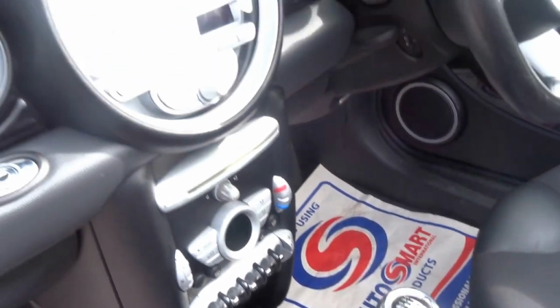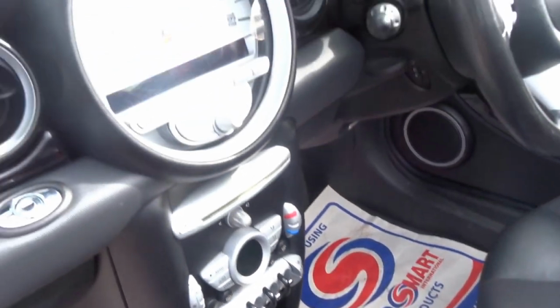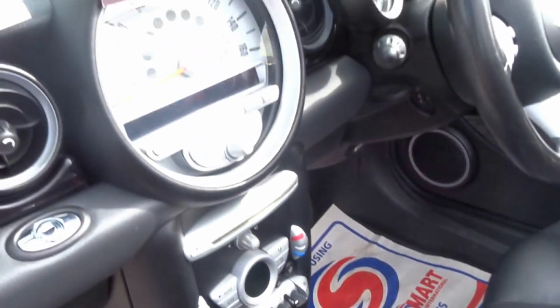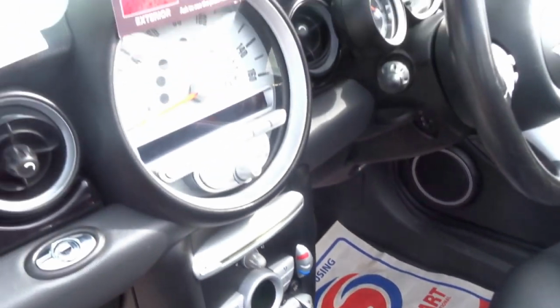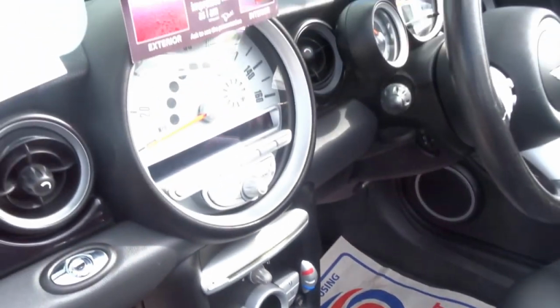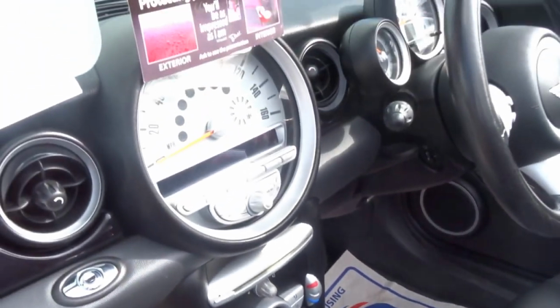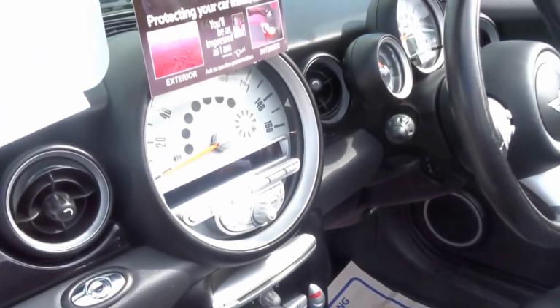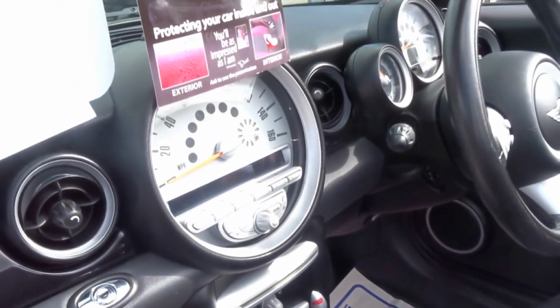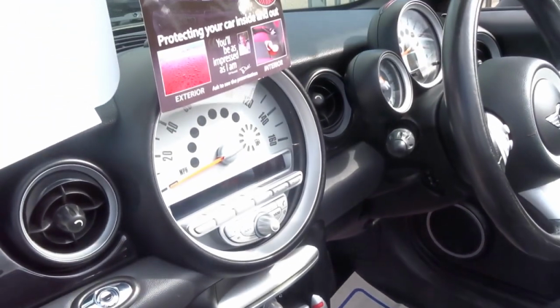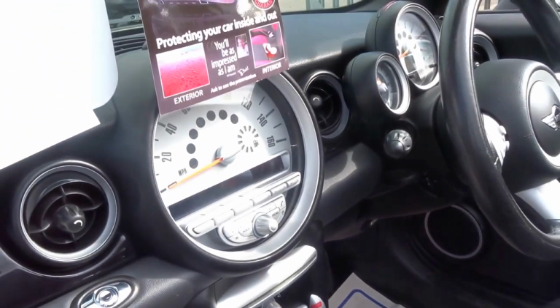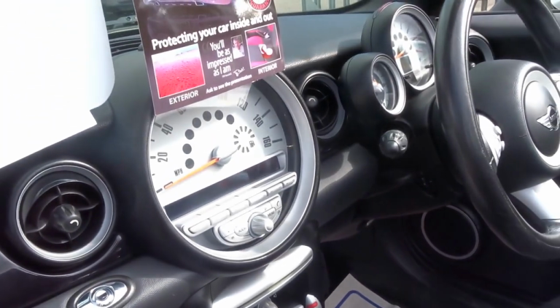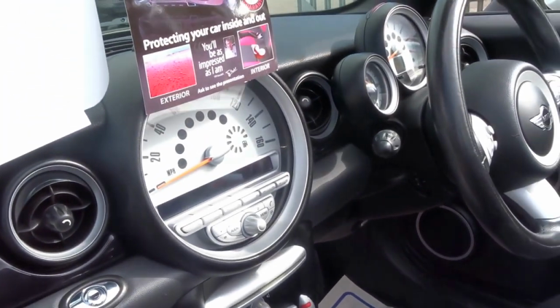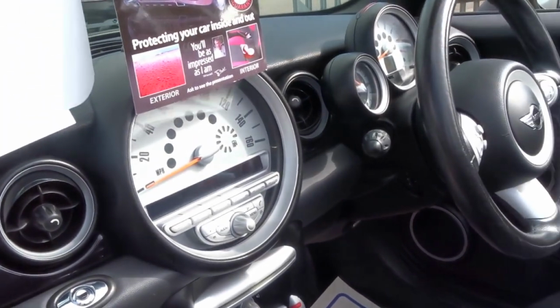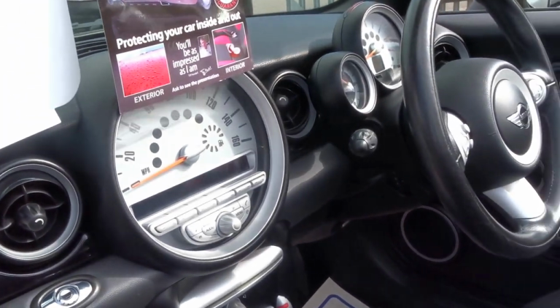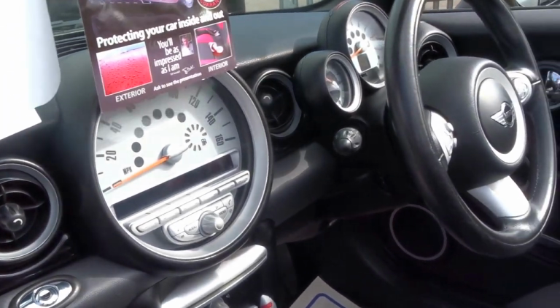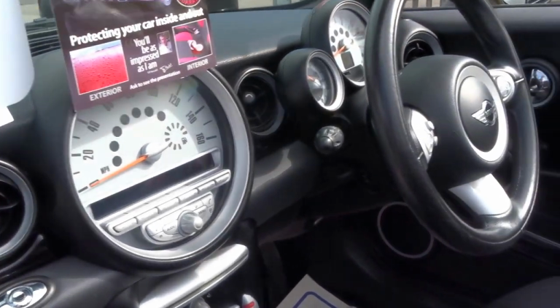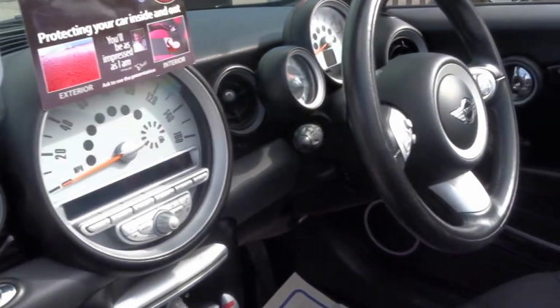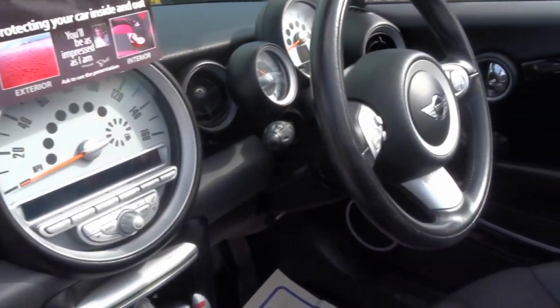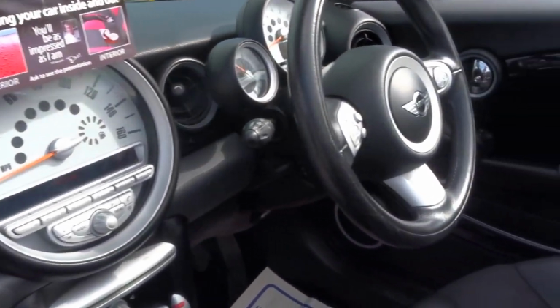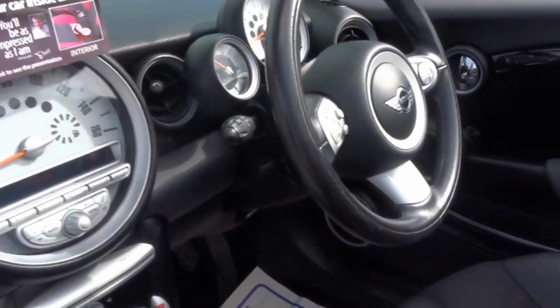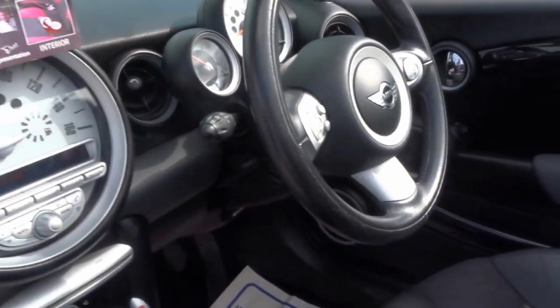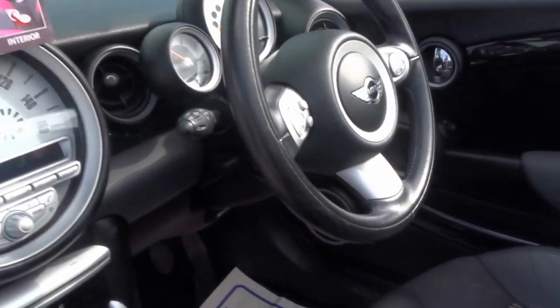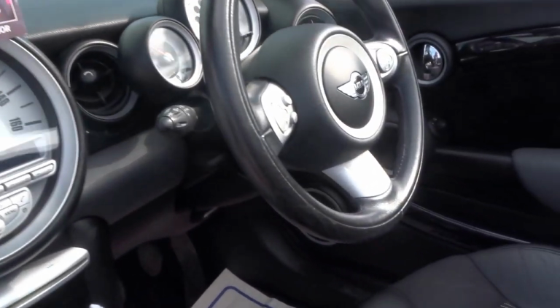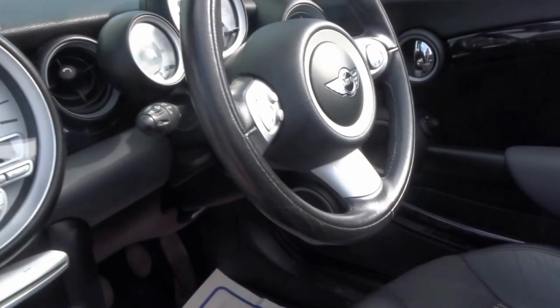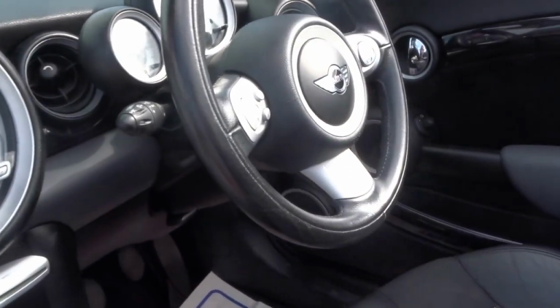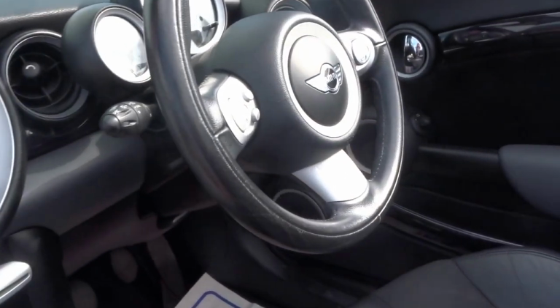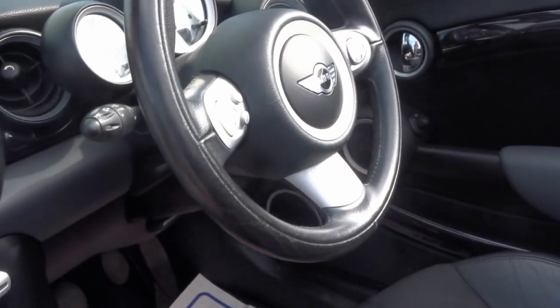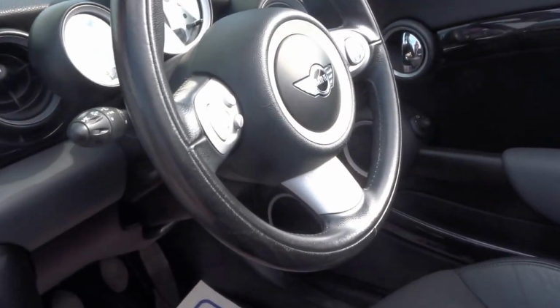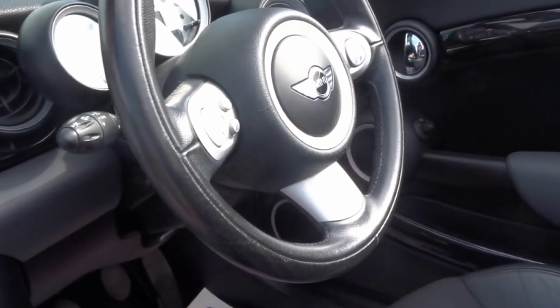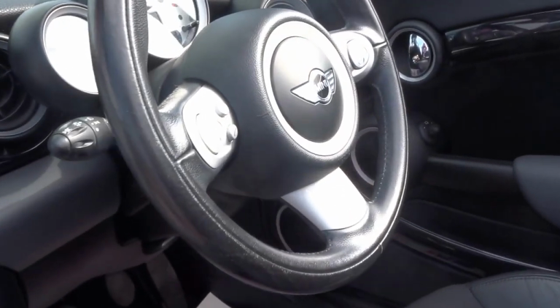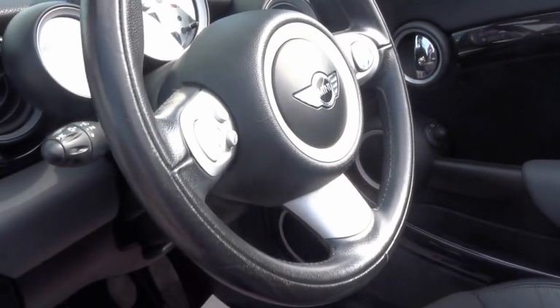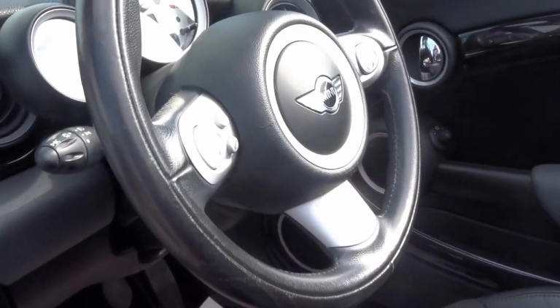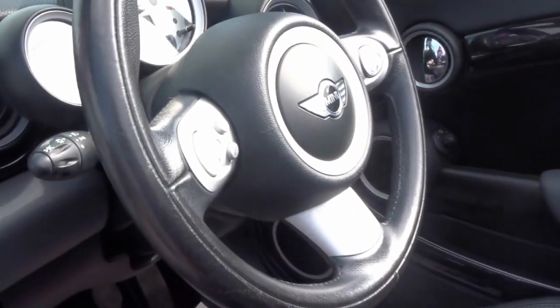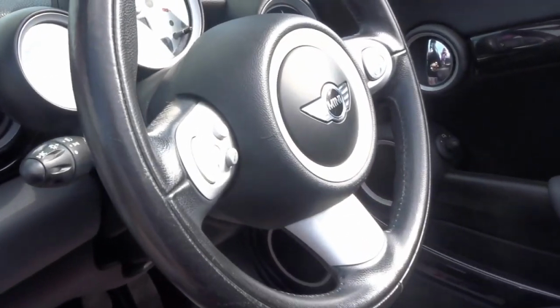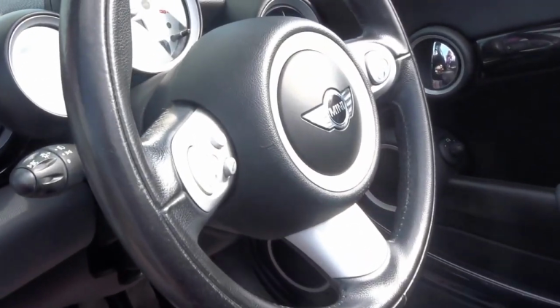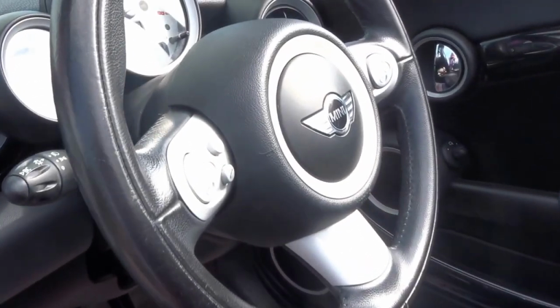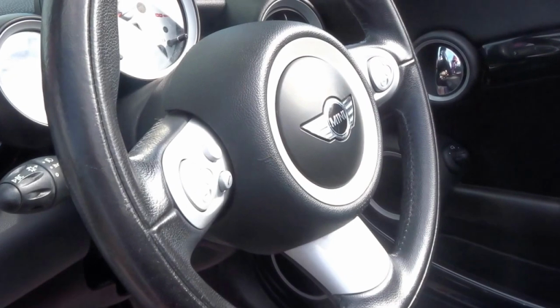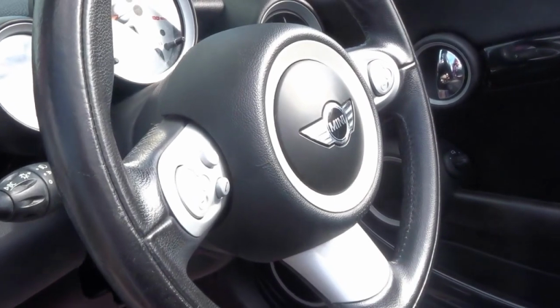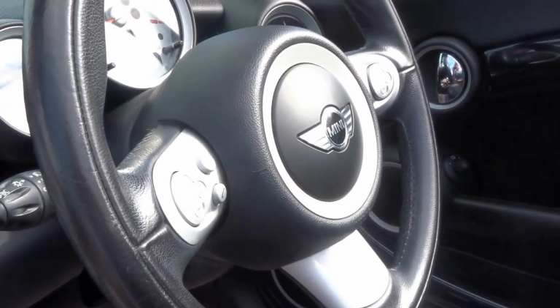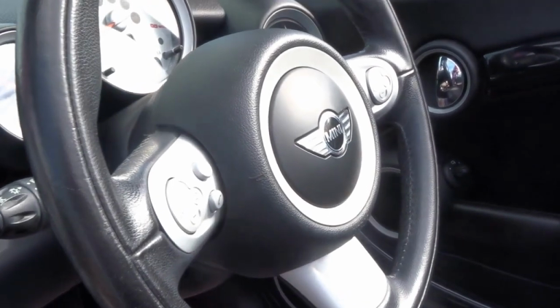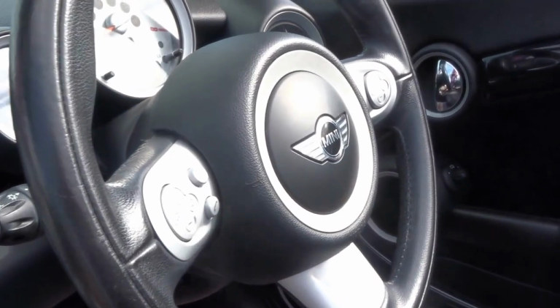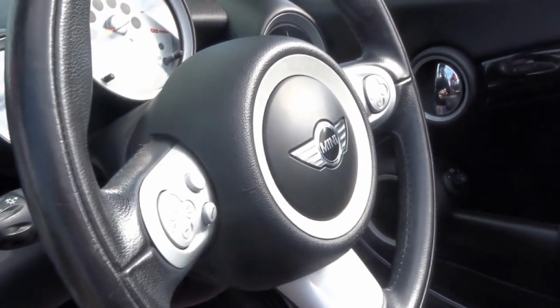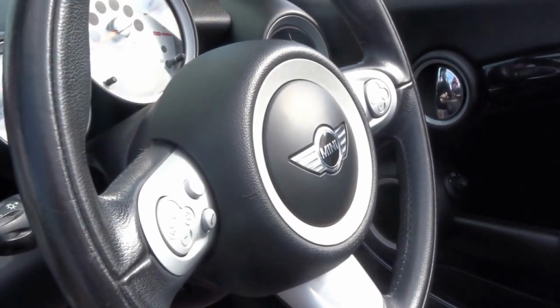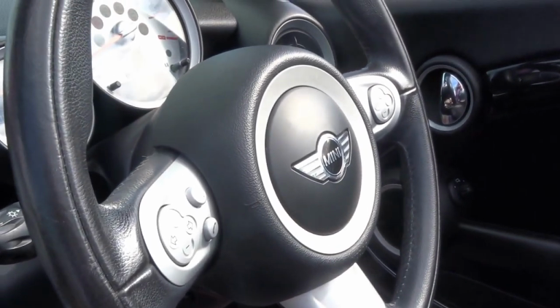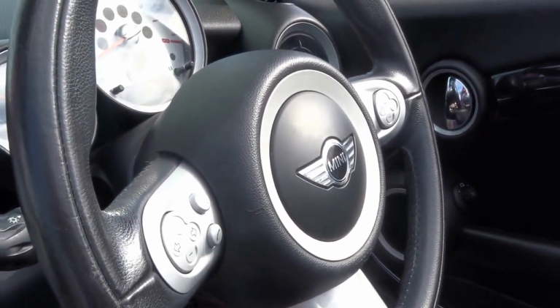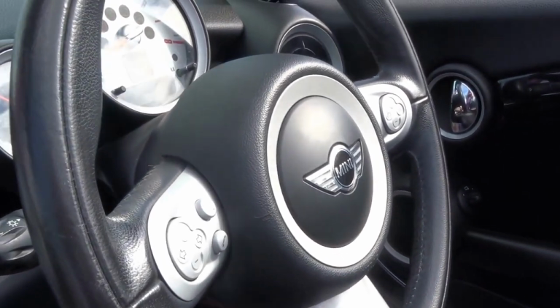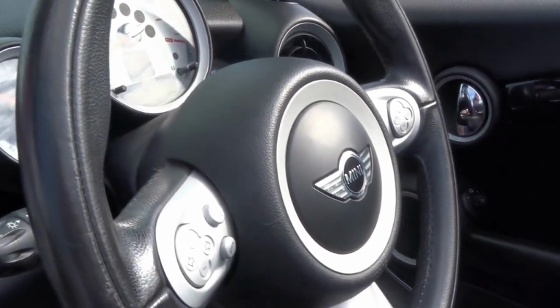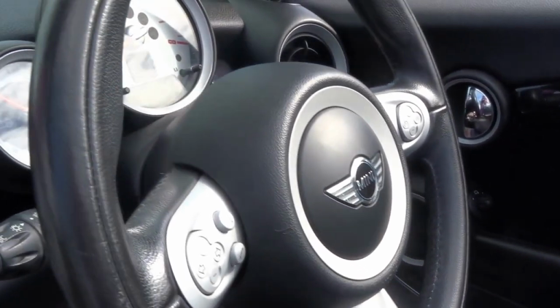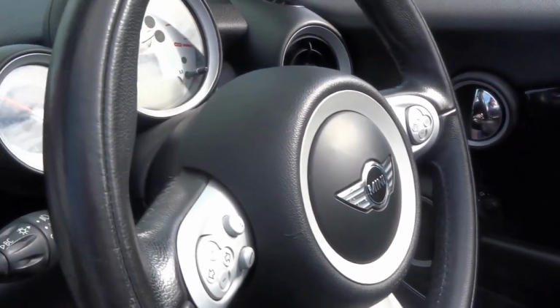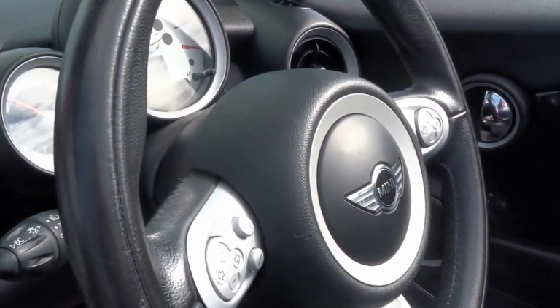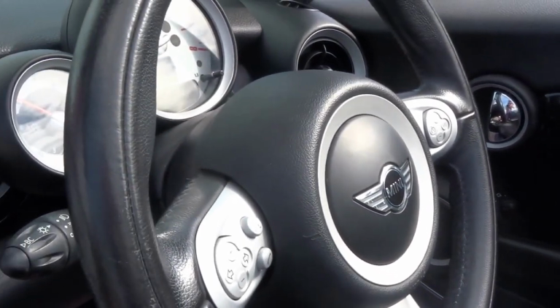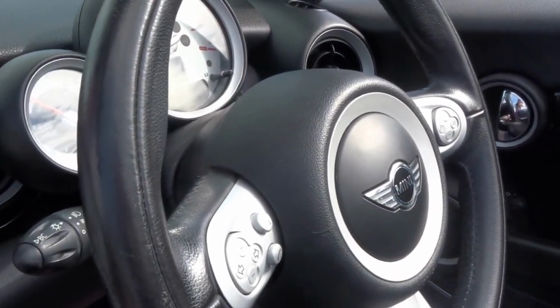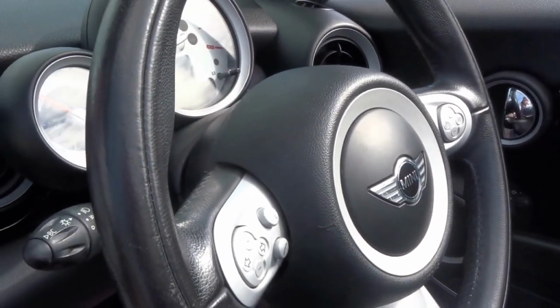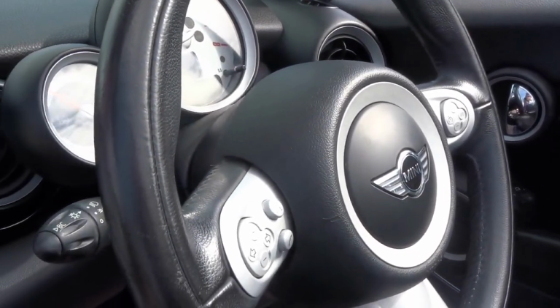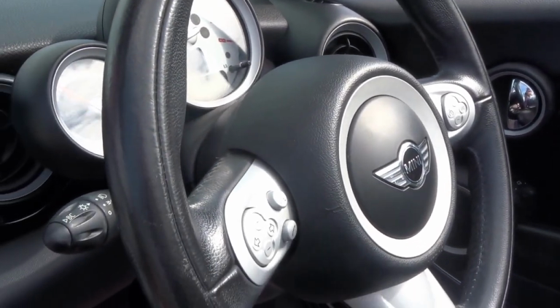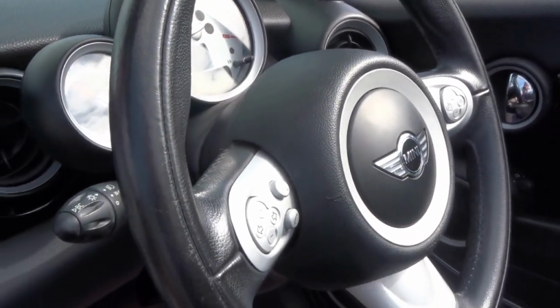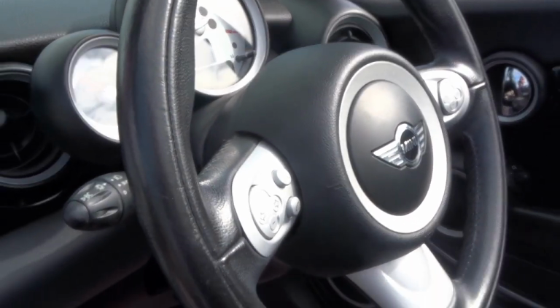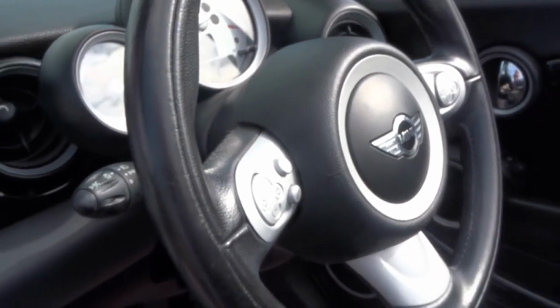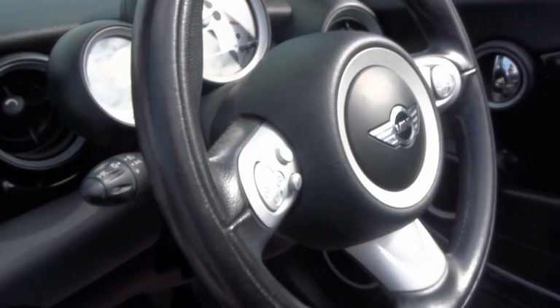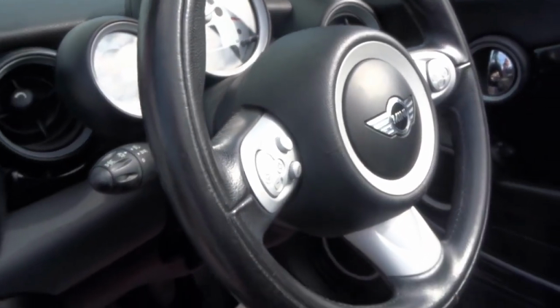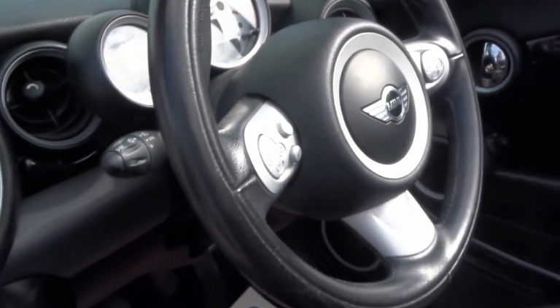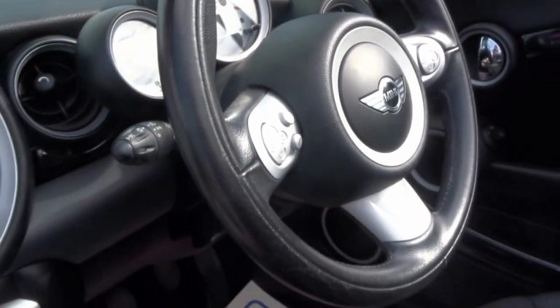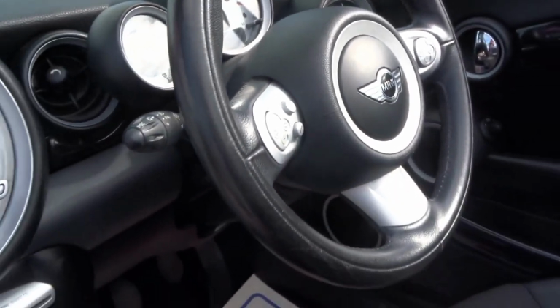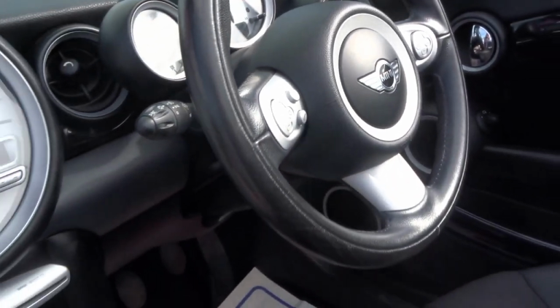You've got DAB digital radio, cruise control, and you've also got the automatic wipers there.